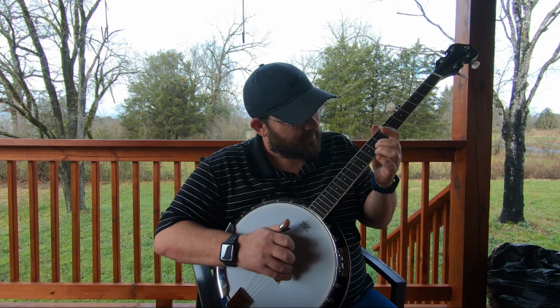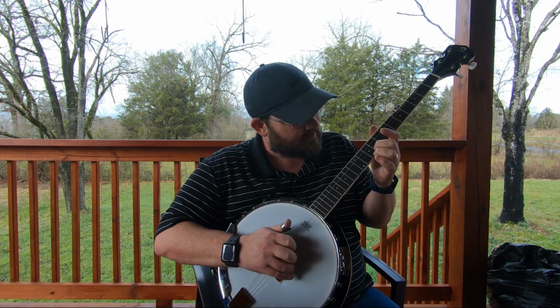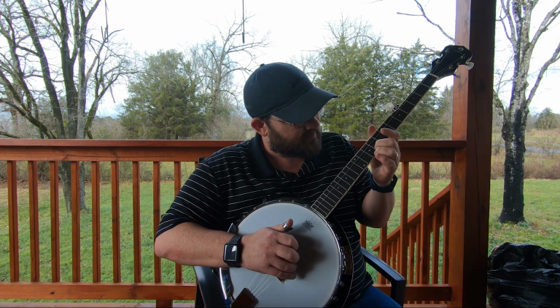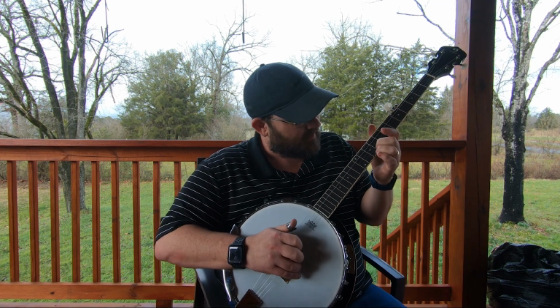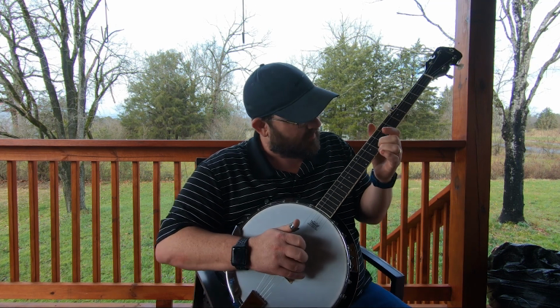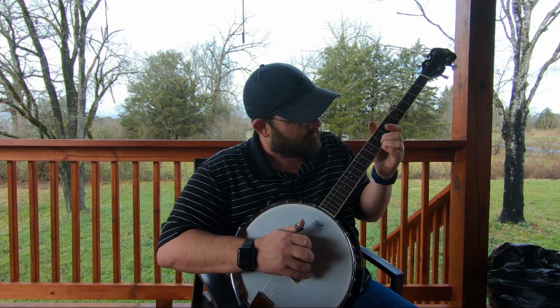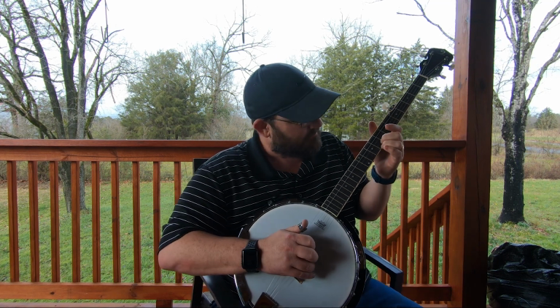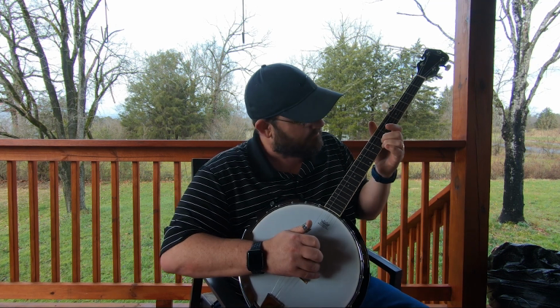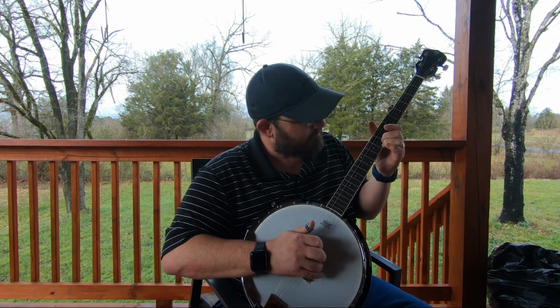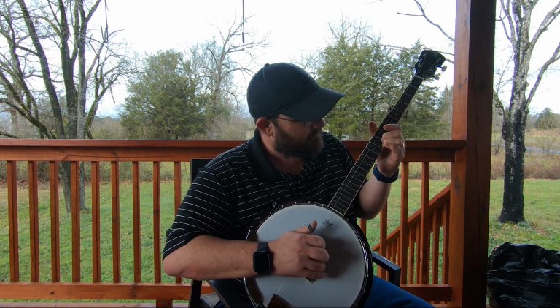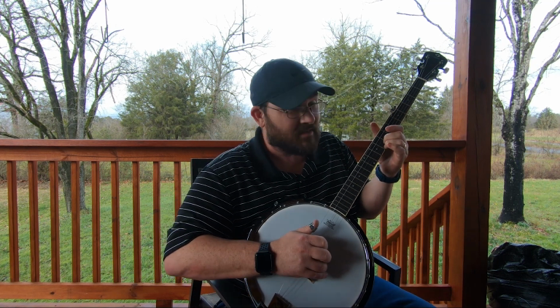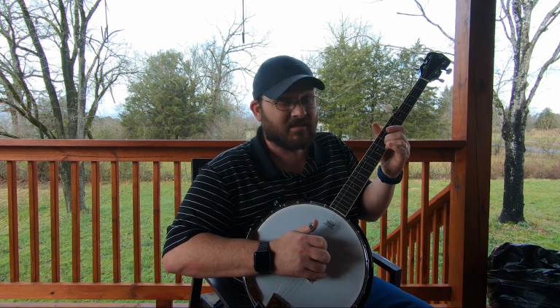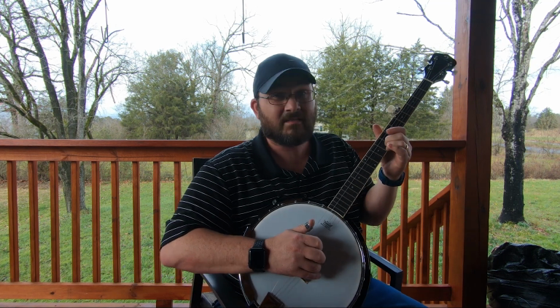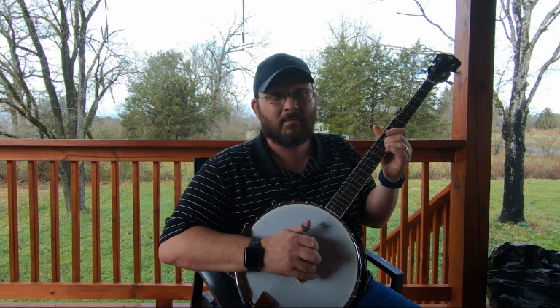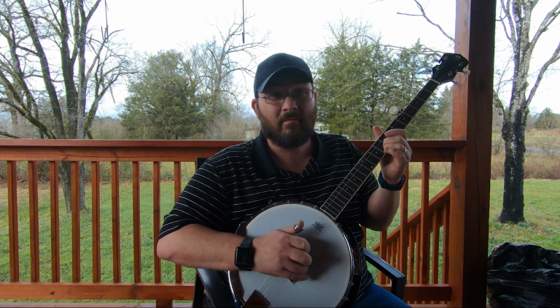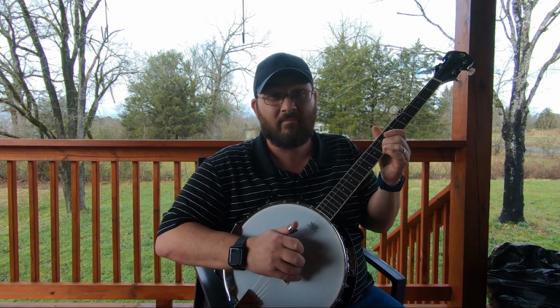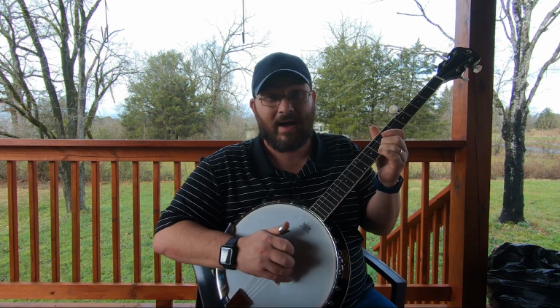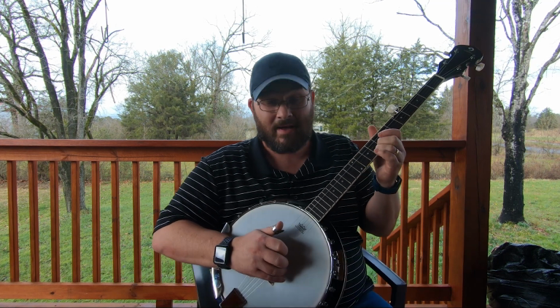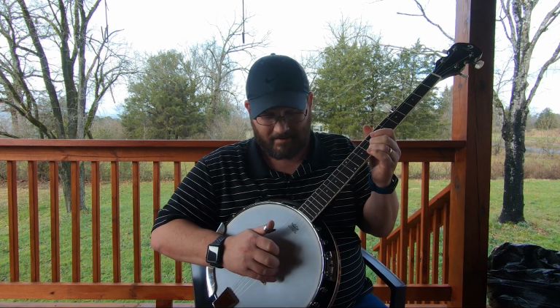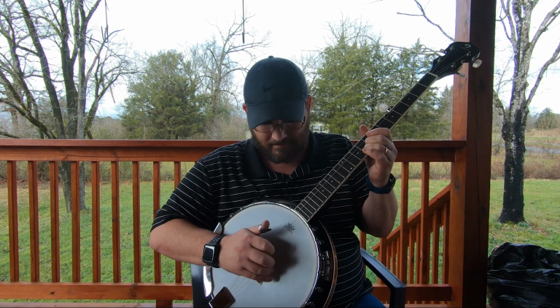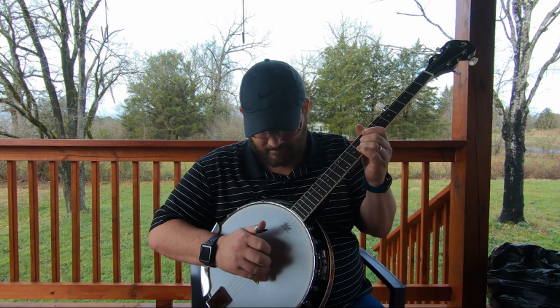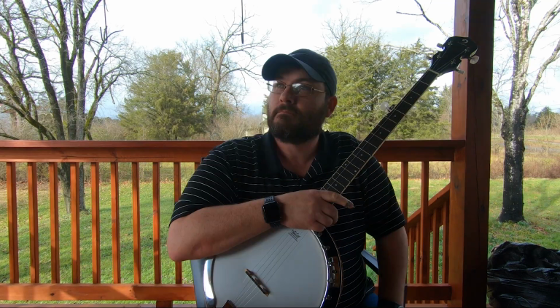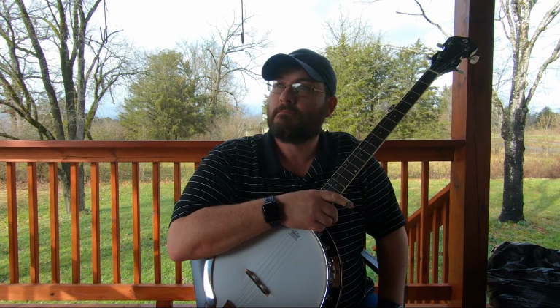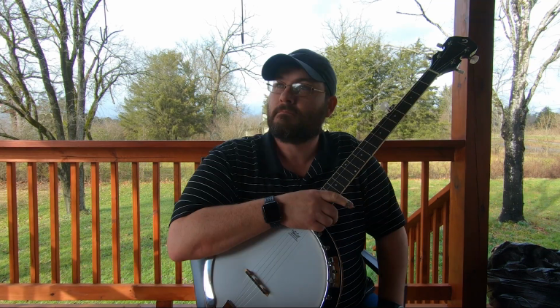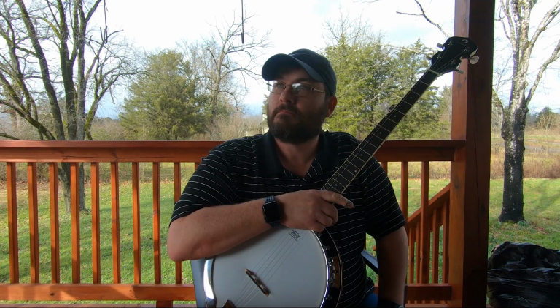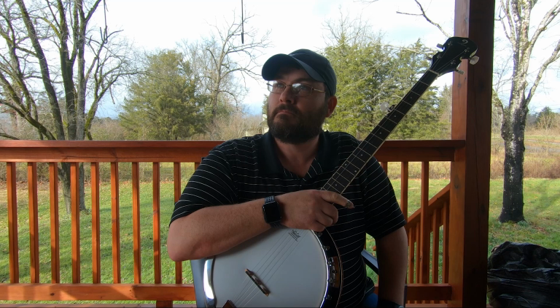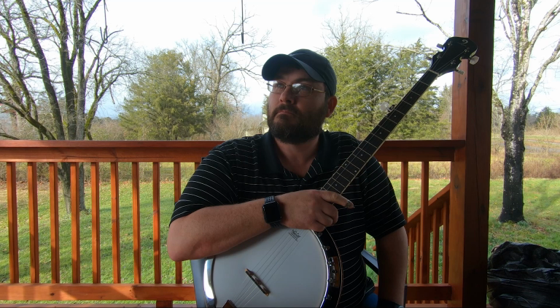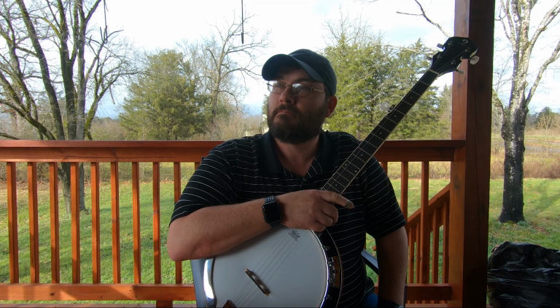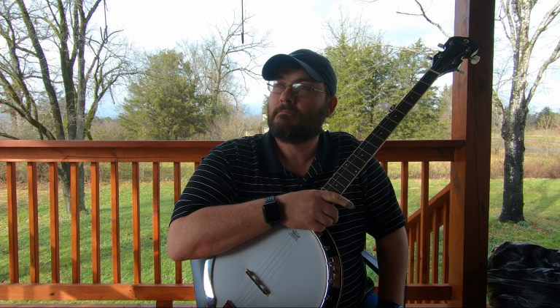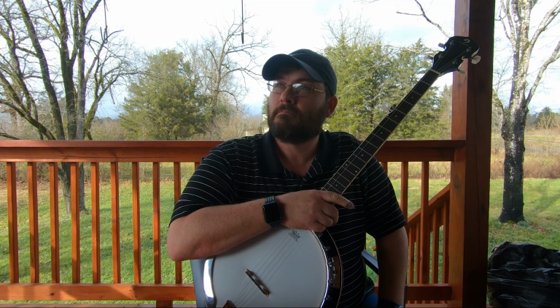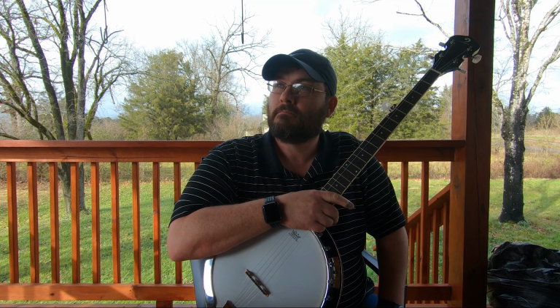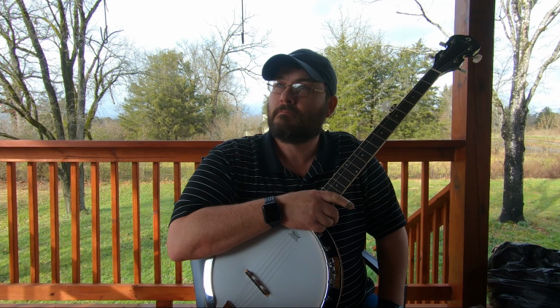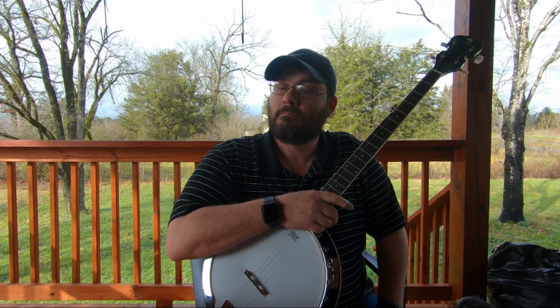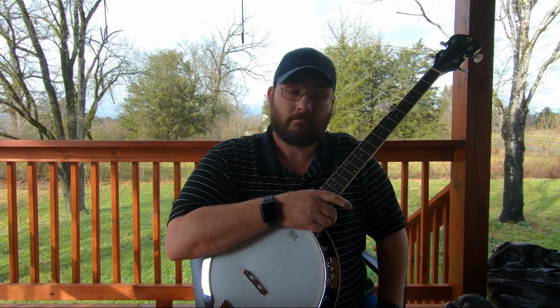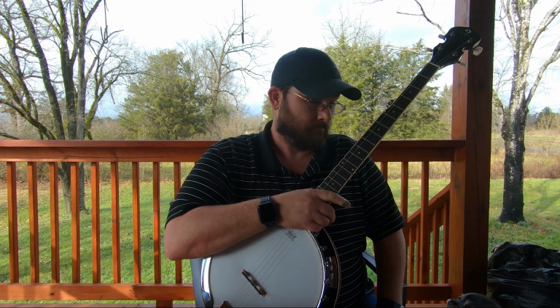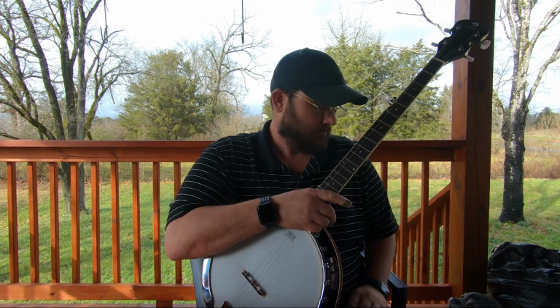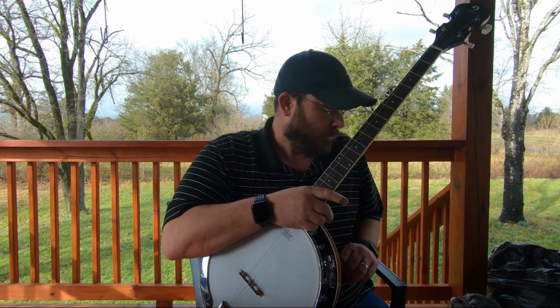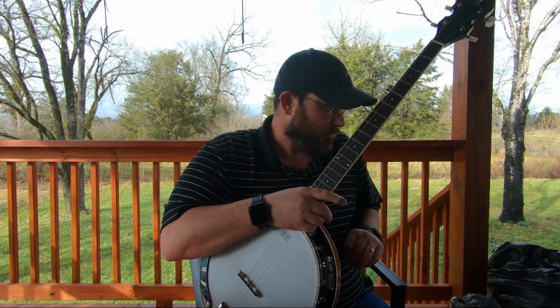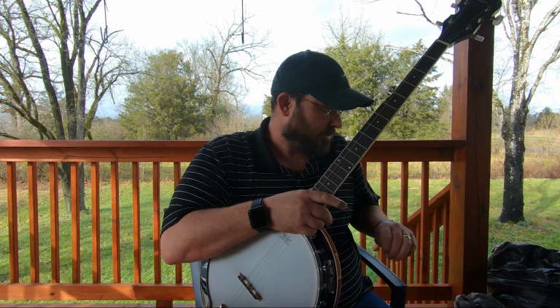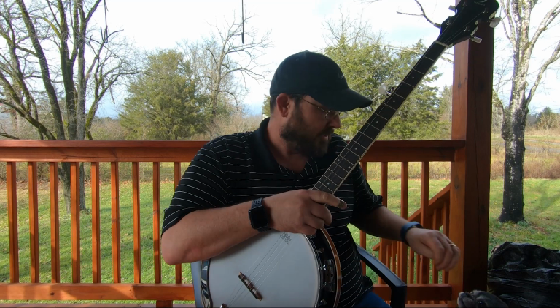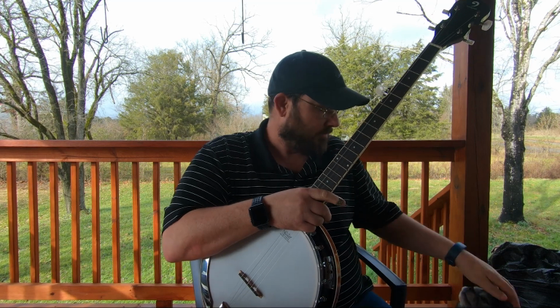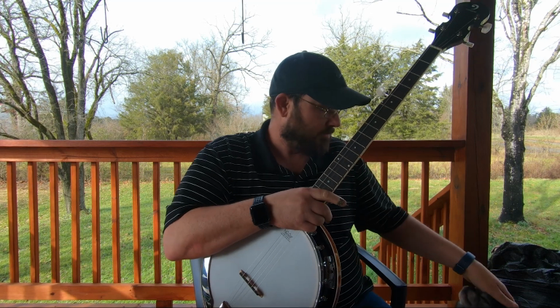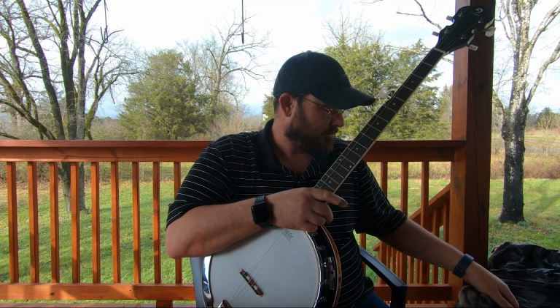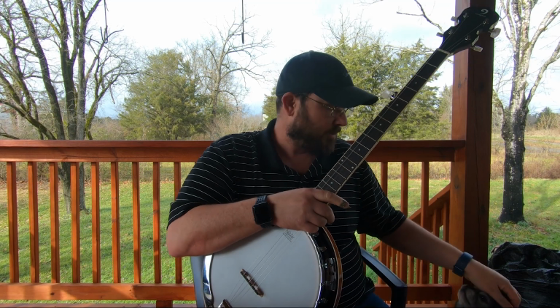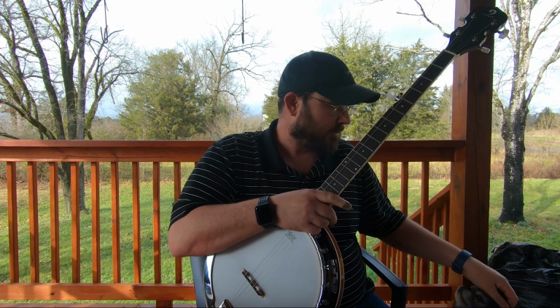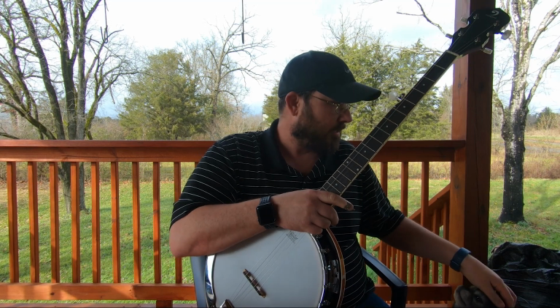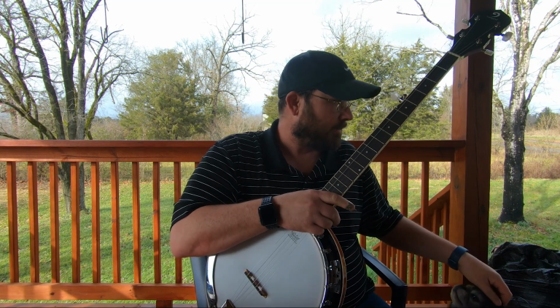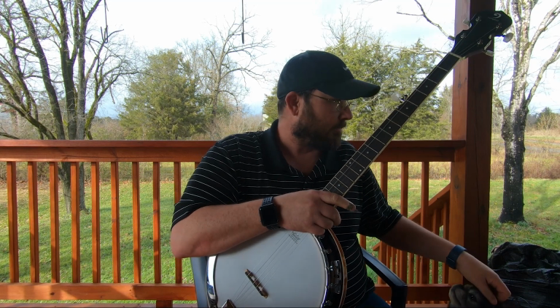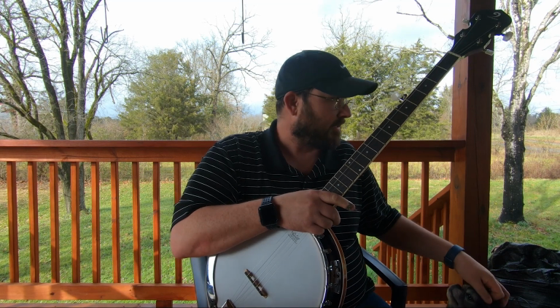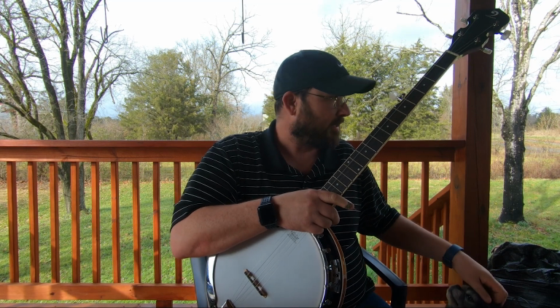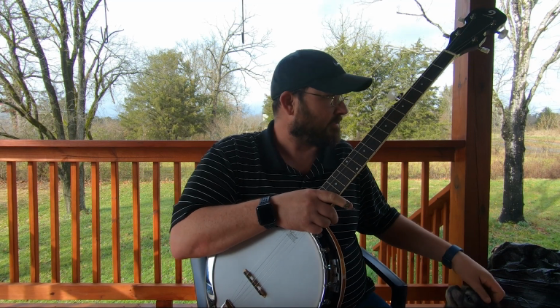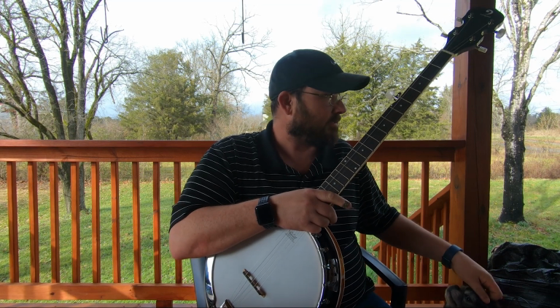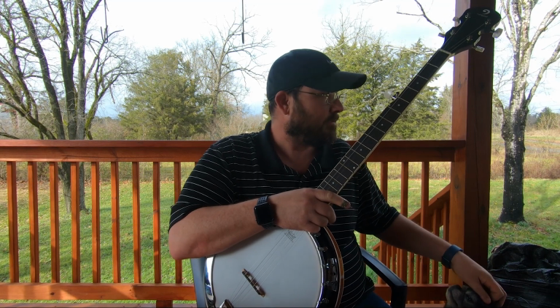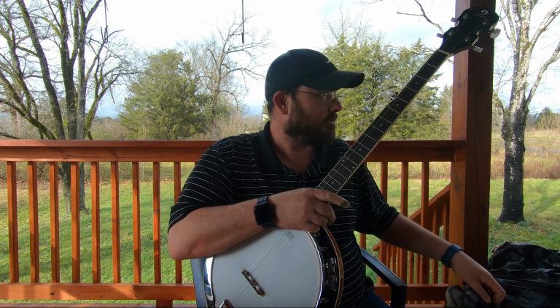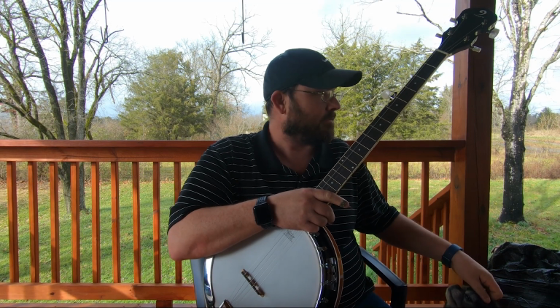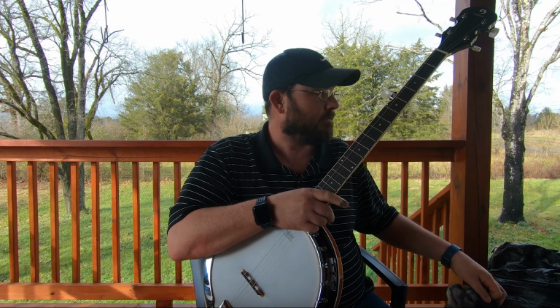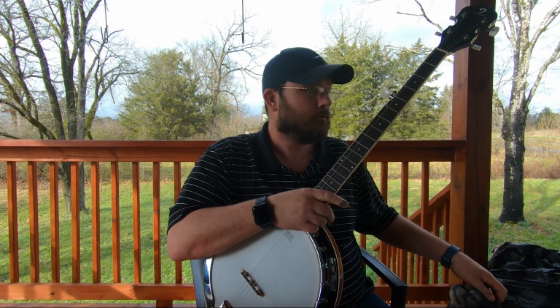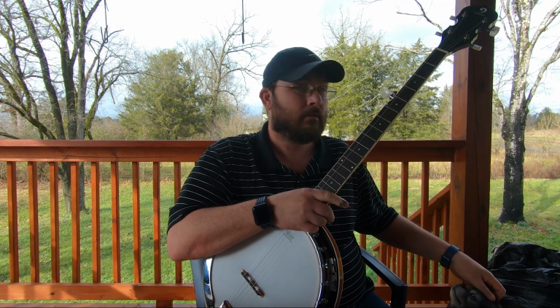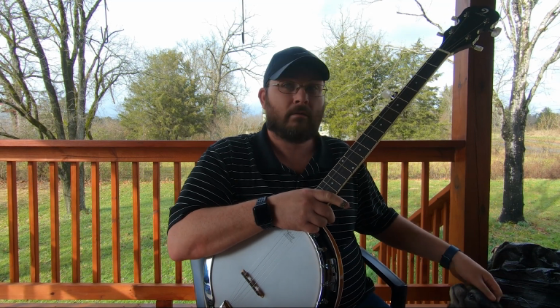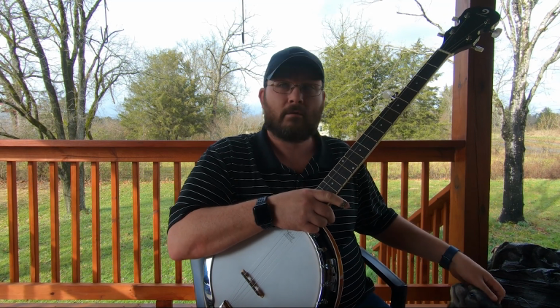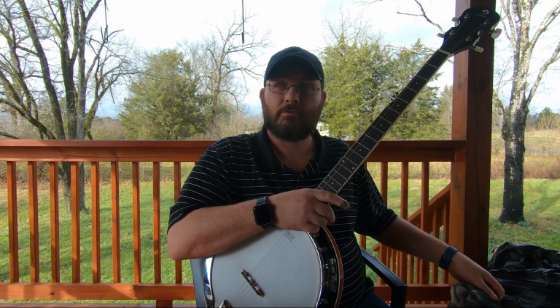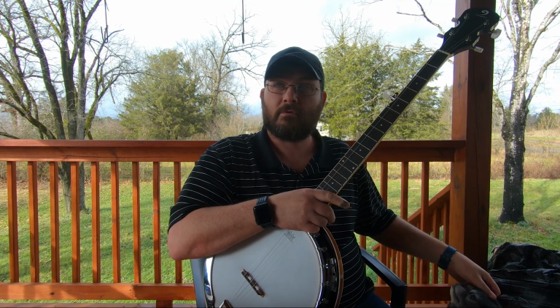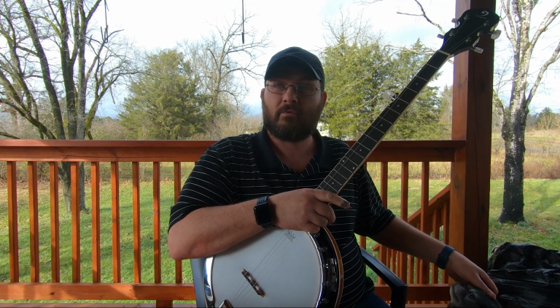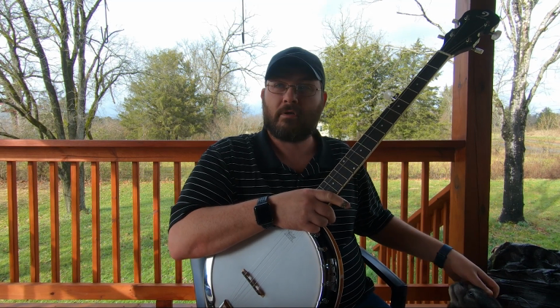It's got some power behind it — here's a live demonstration of the banjo through the amp.